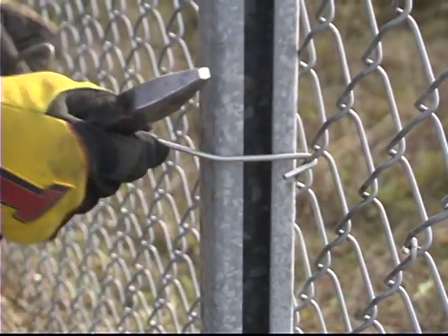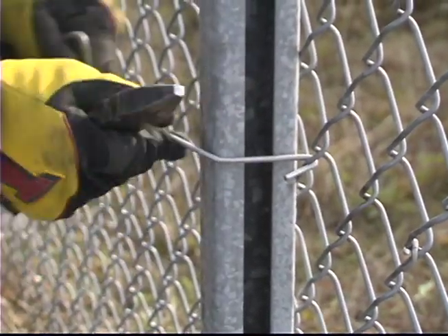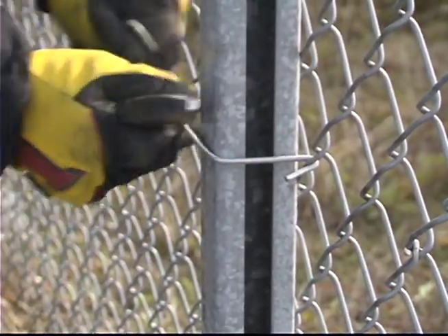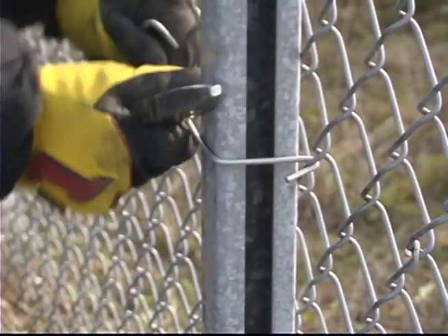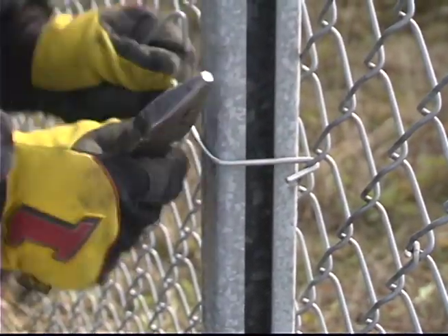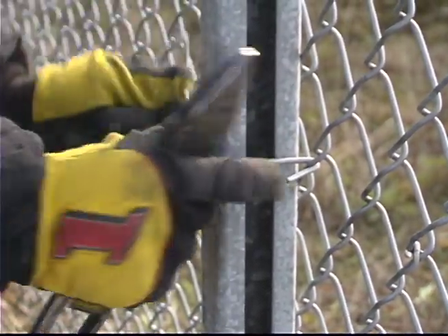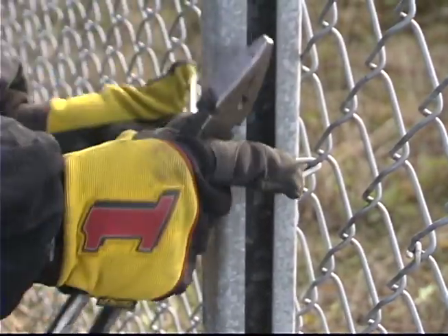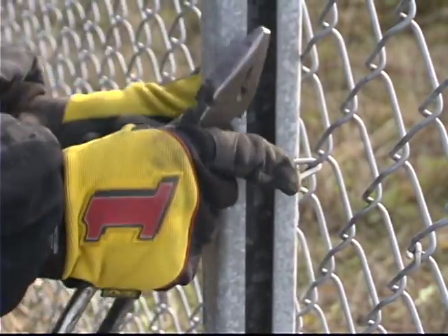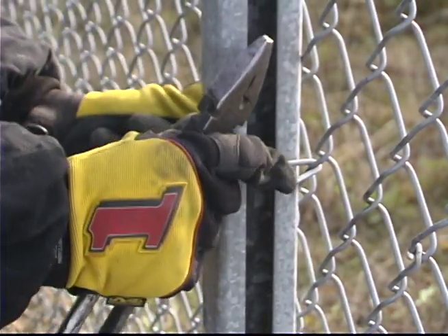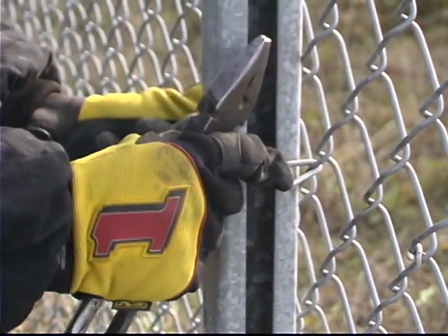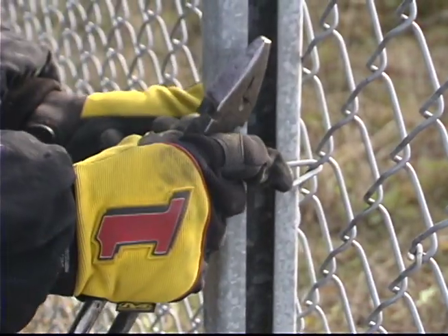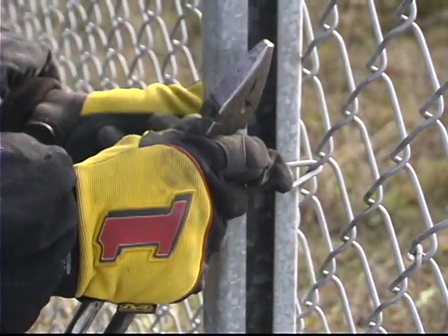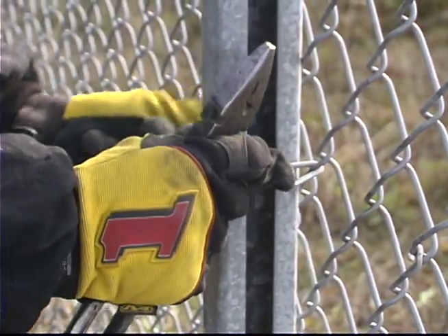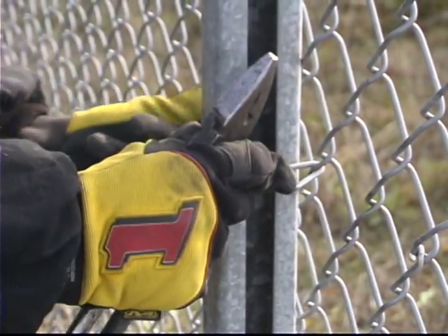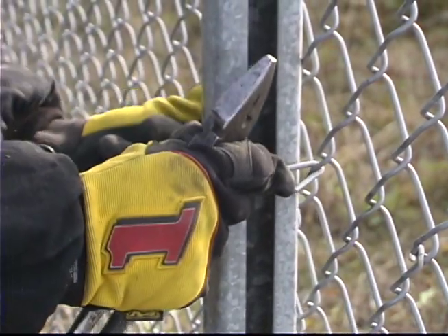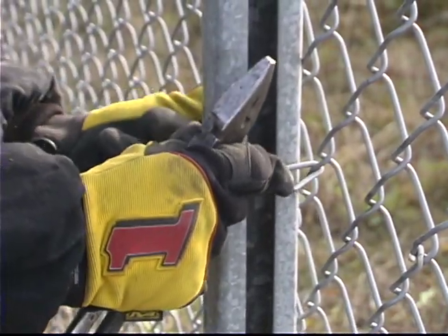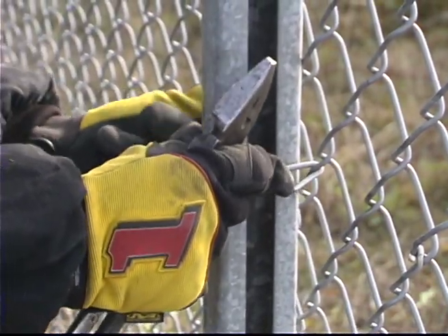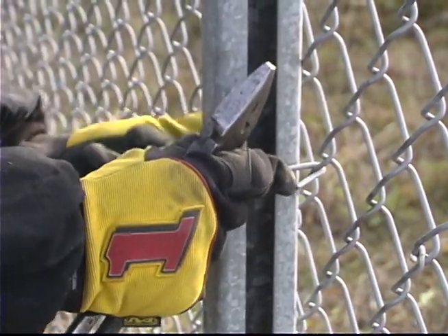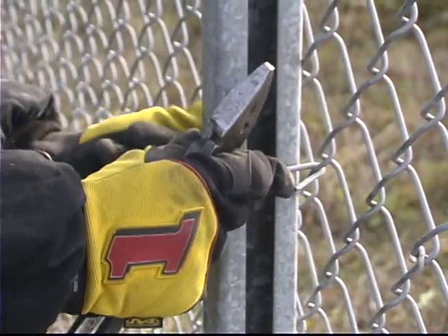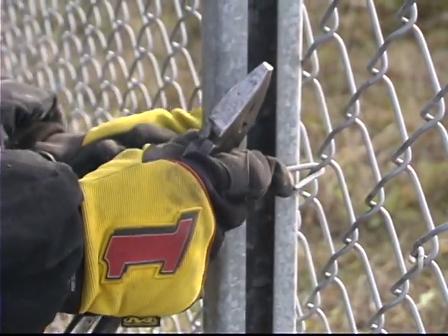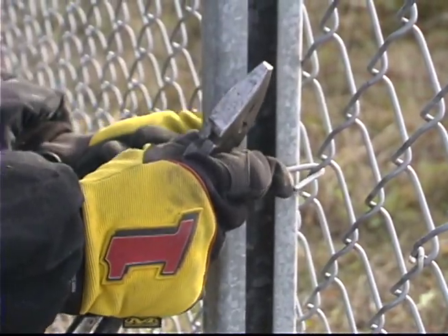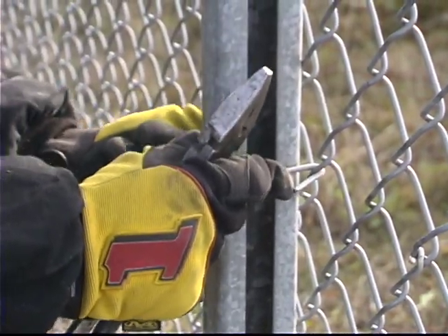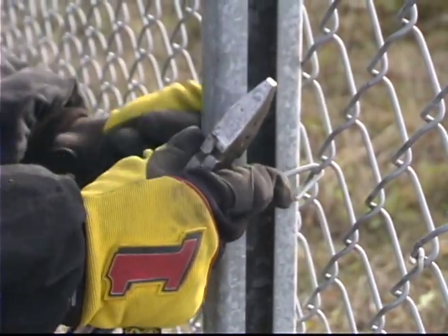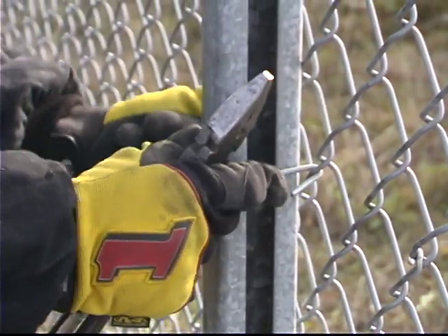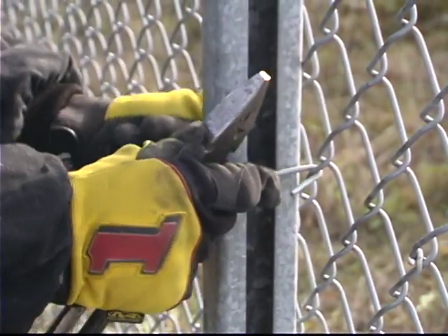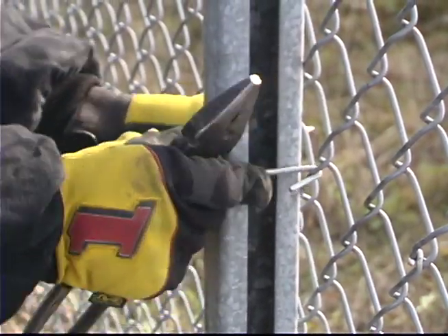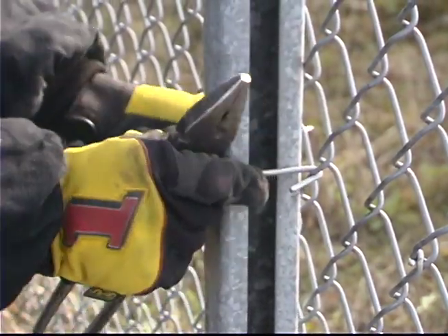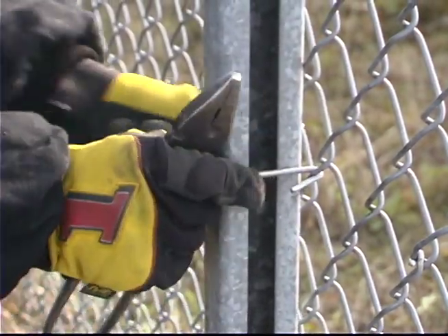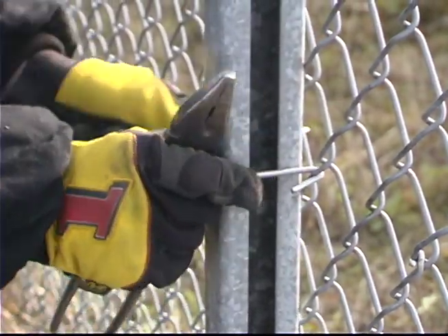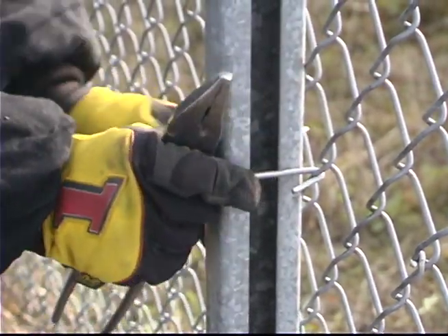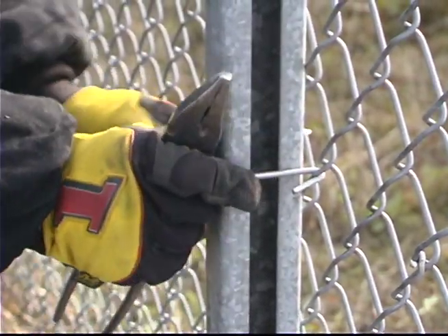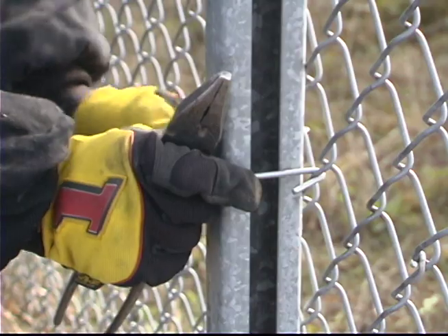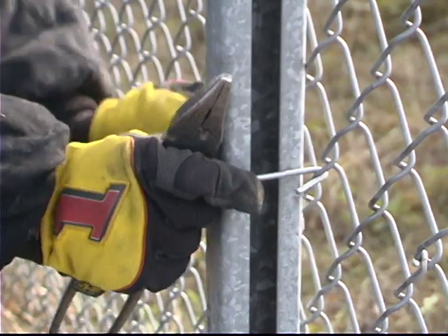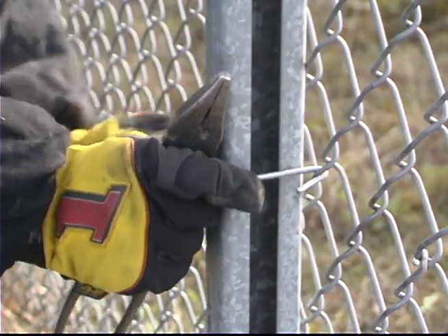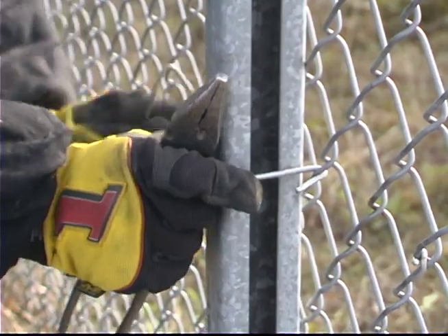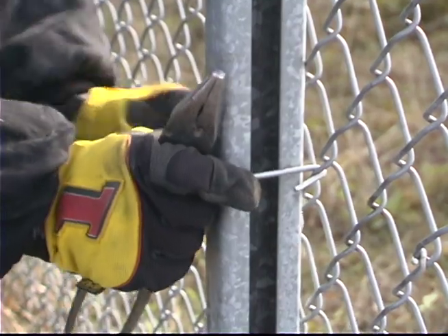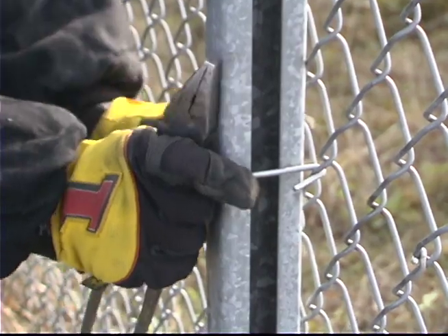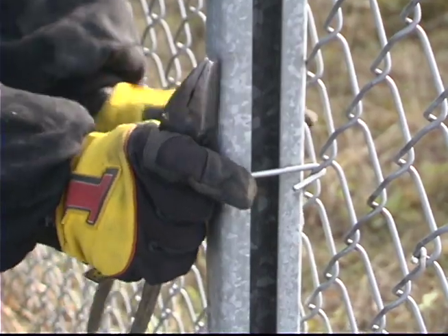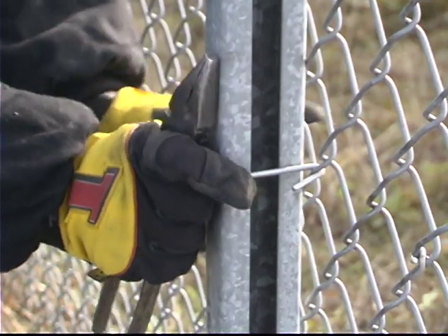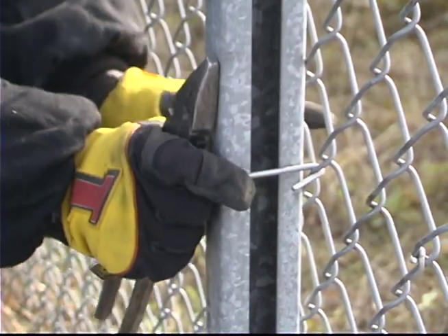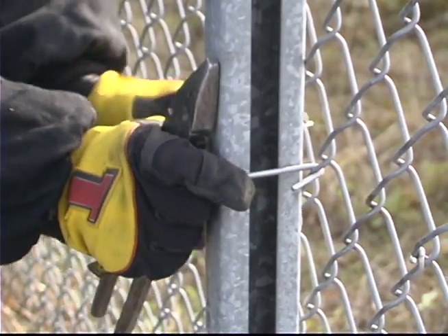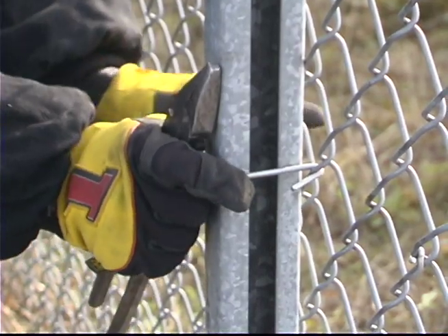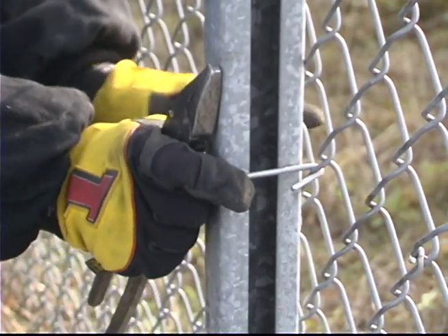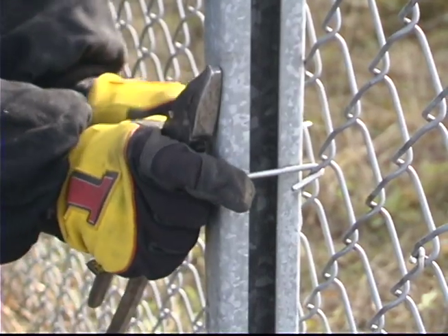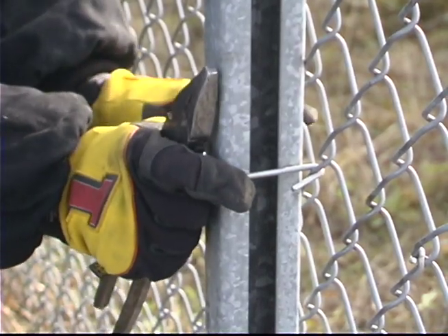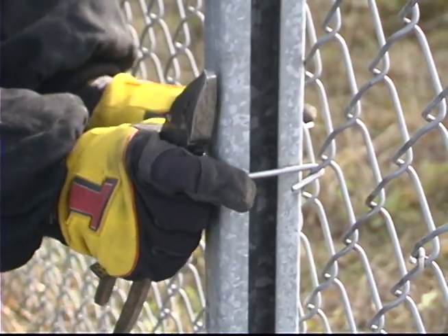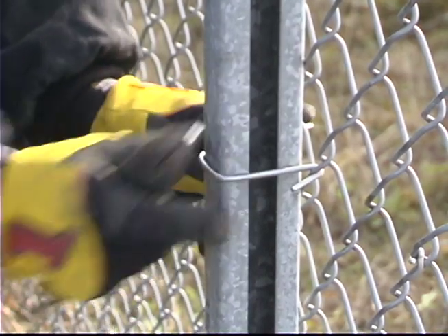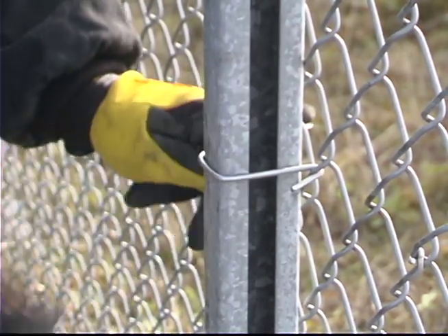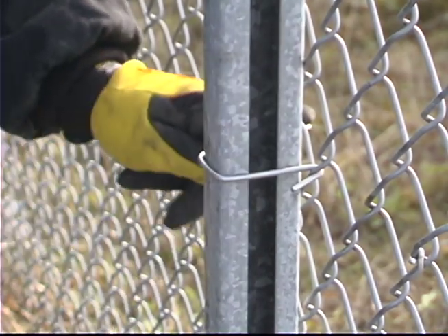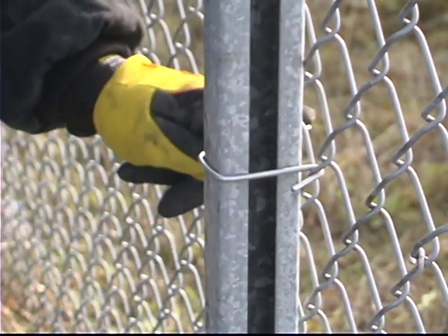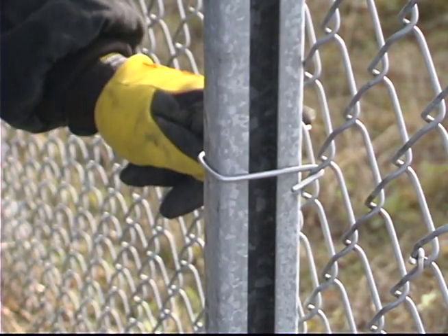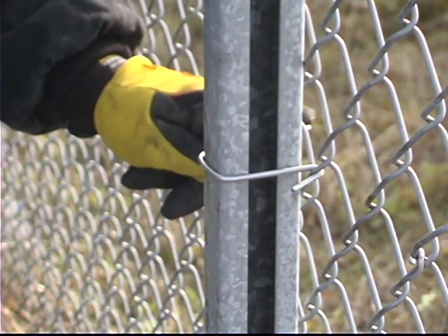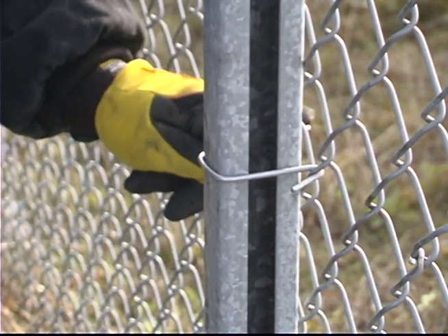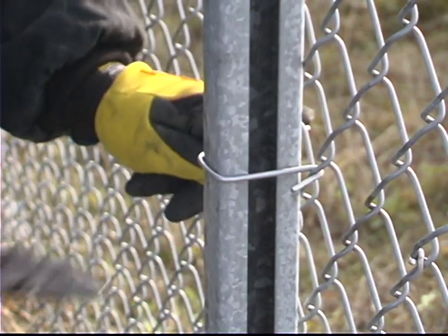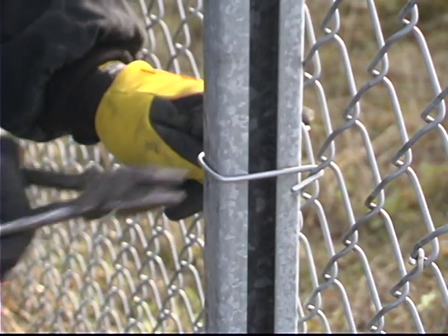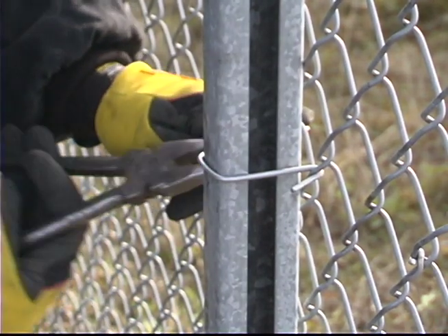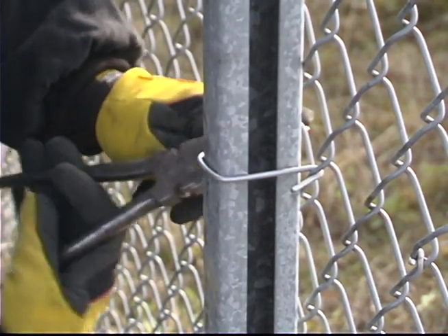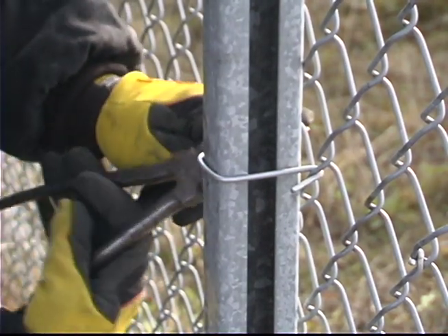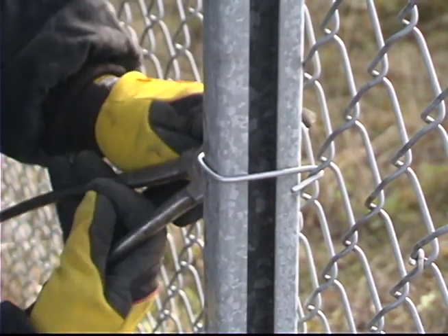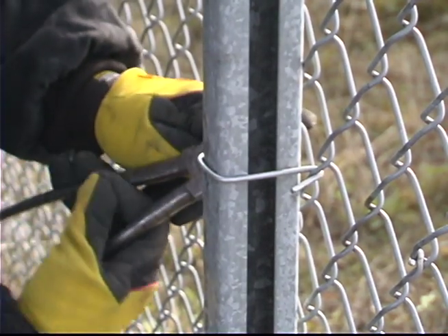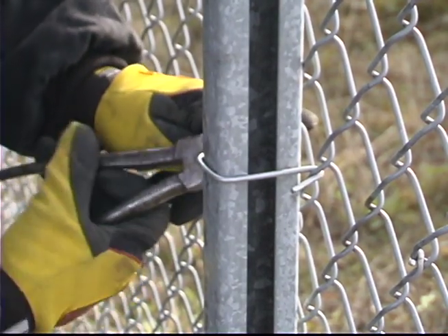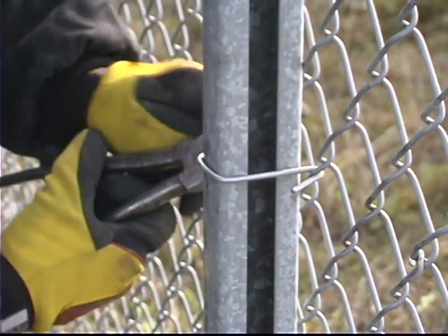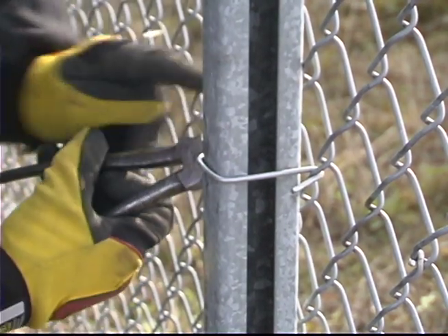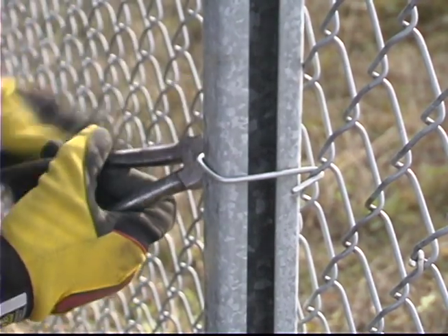For years the standard for the fence industry has been to tie fabric with aluminum hook ties. It's fast, easy, and inexpensive.